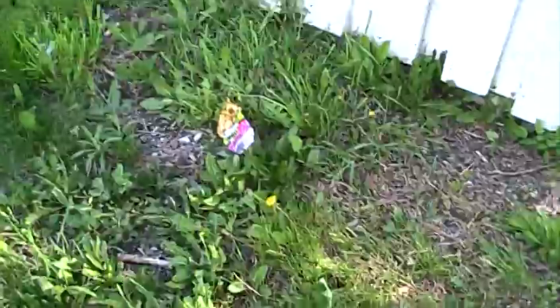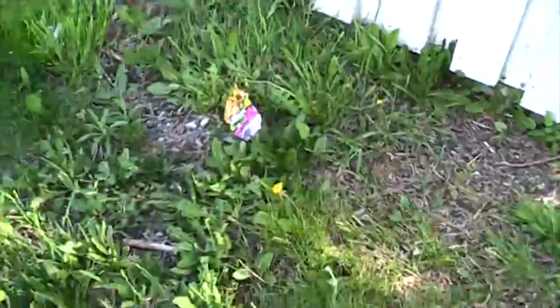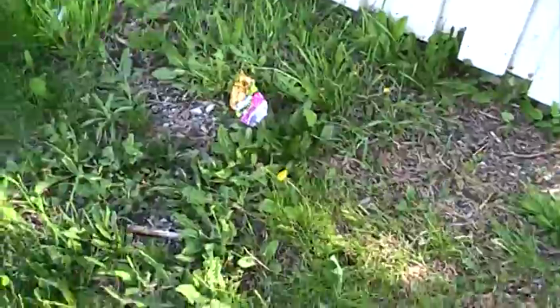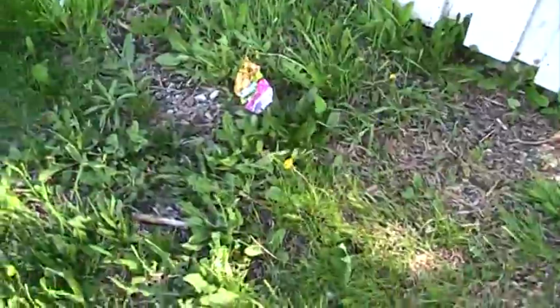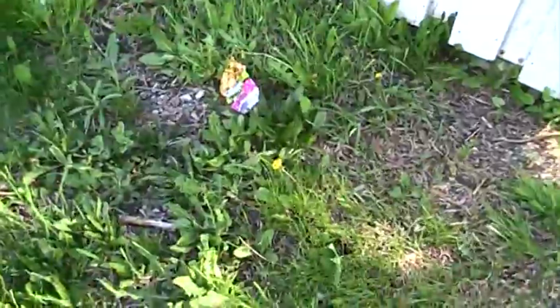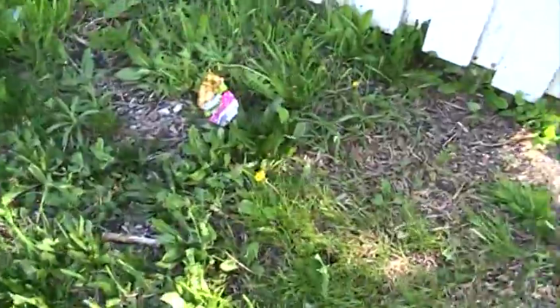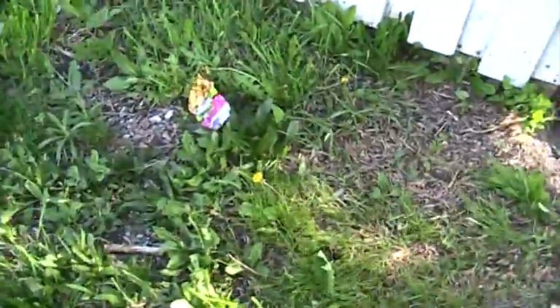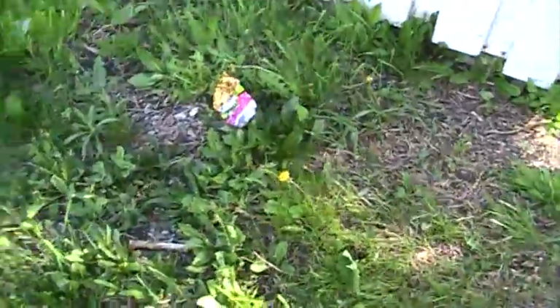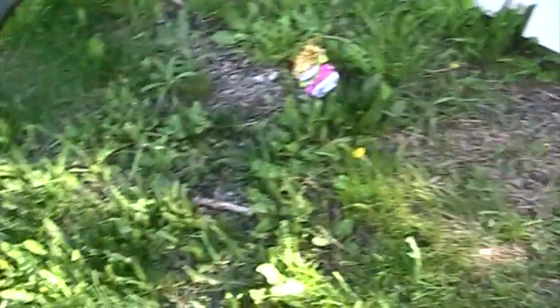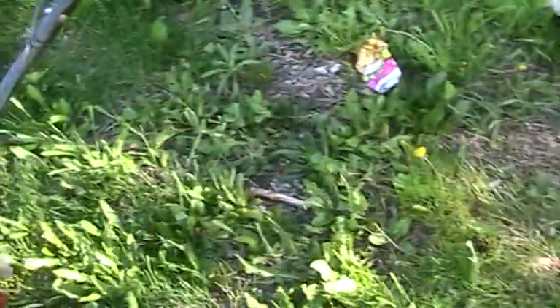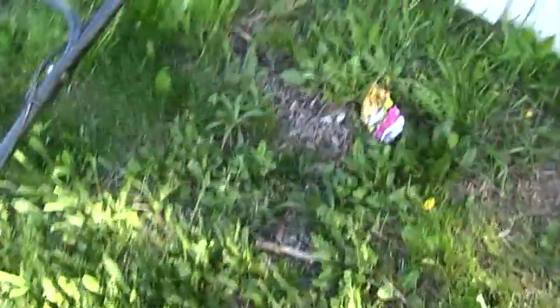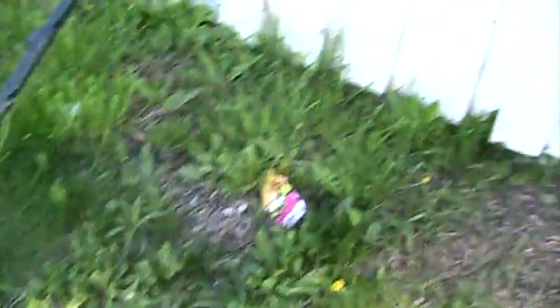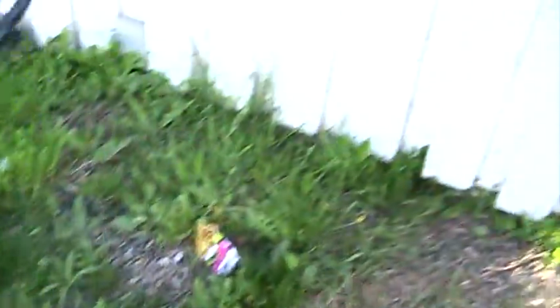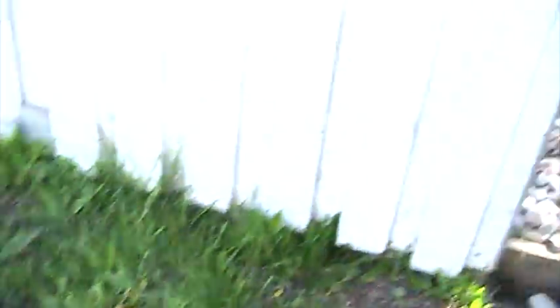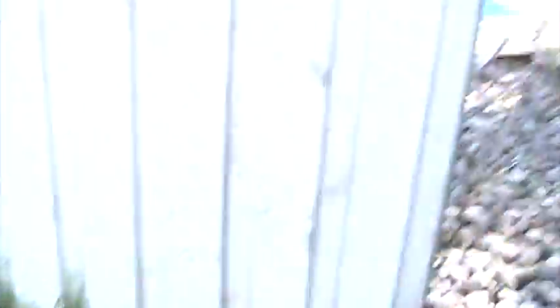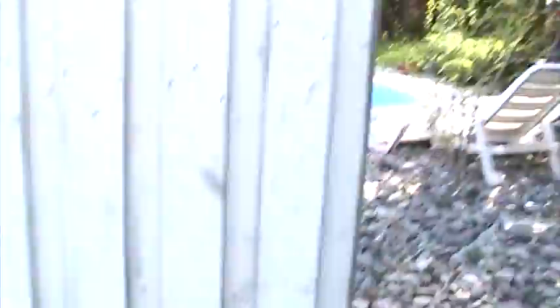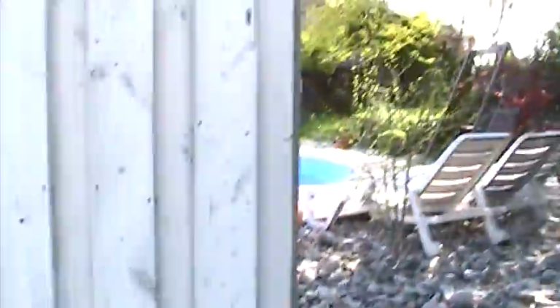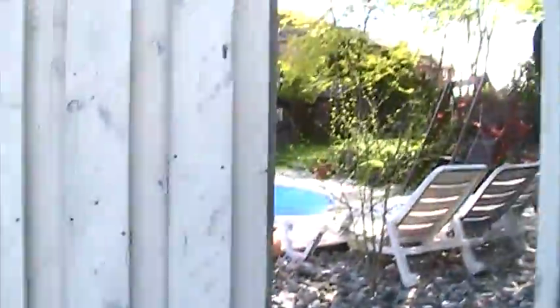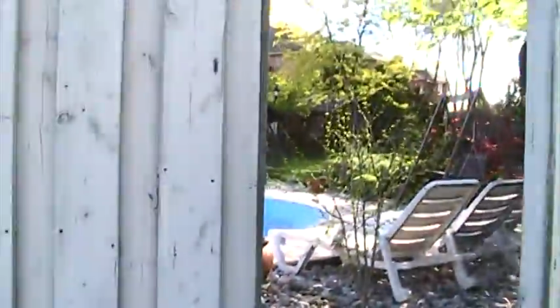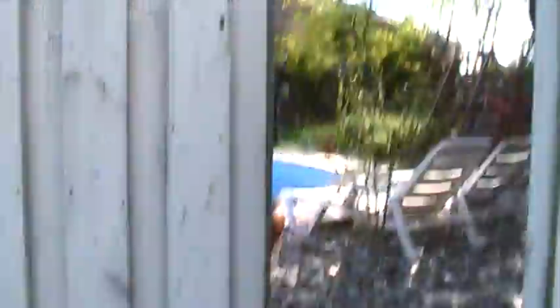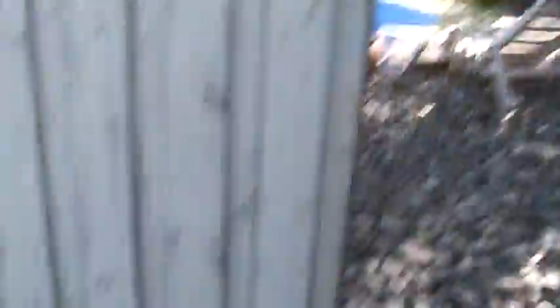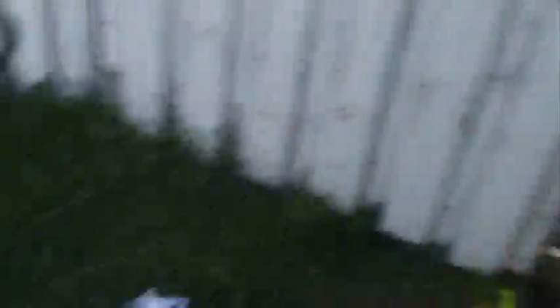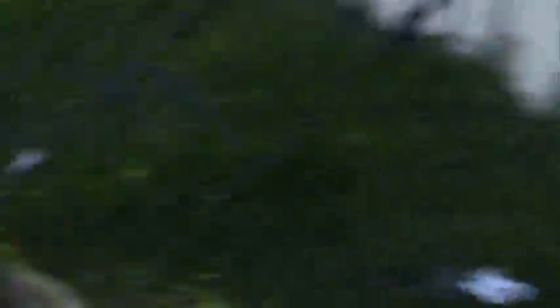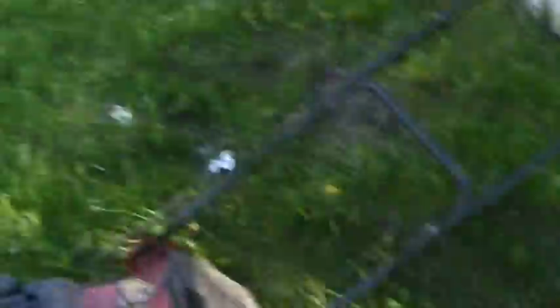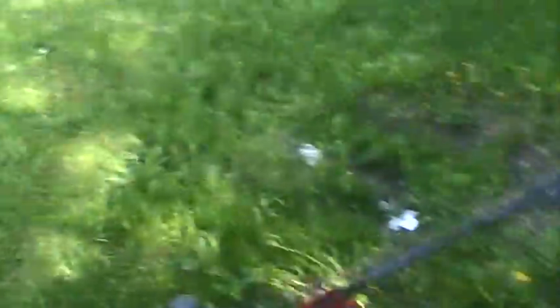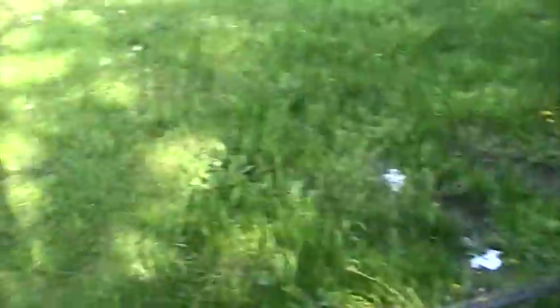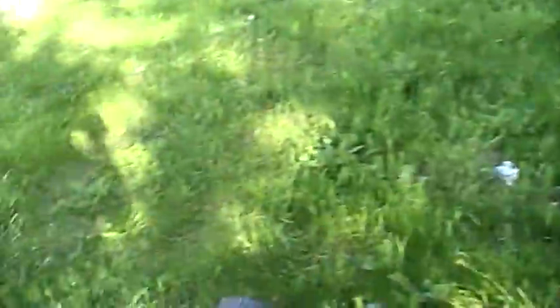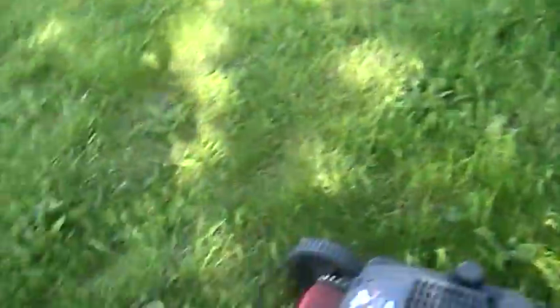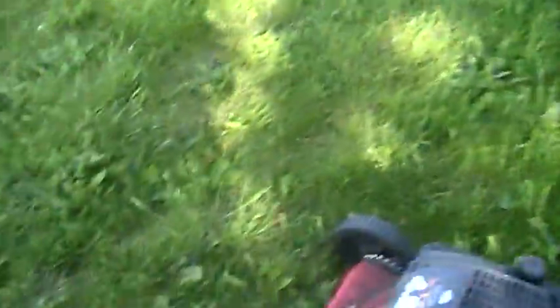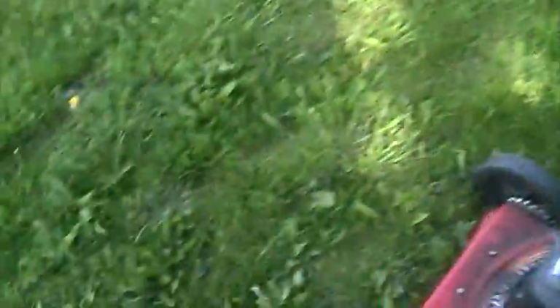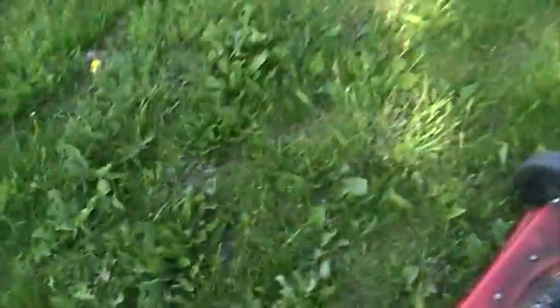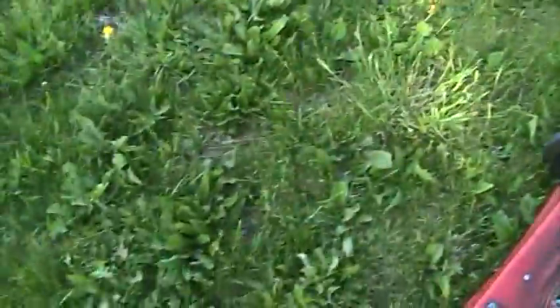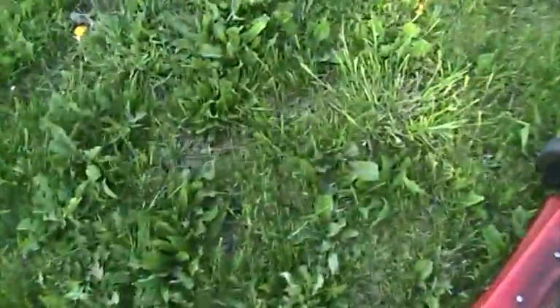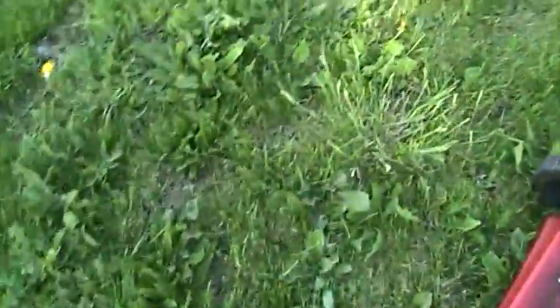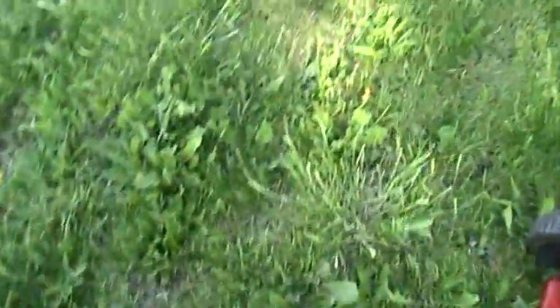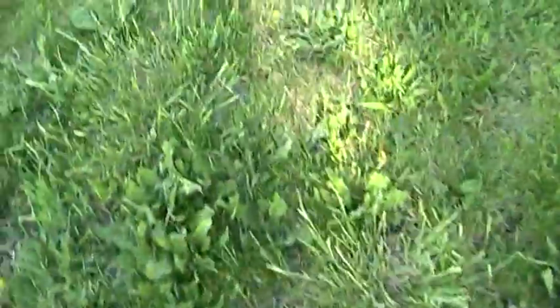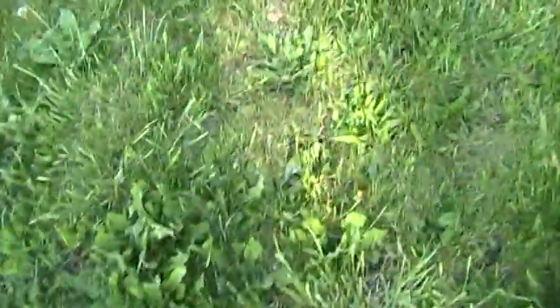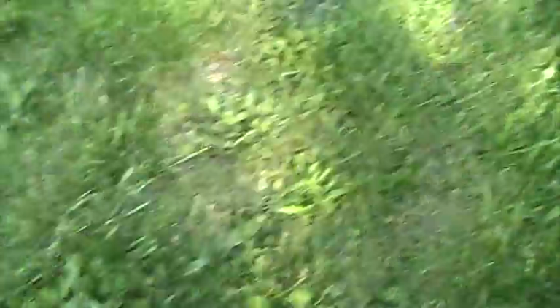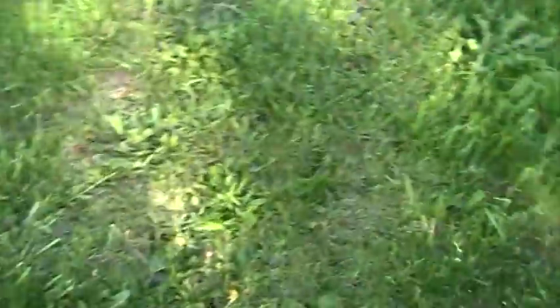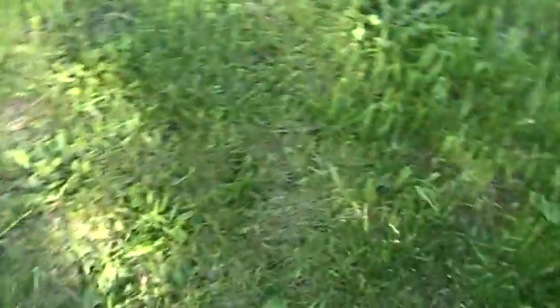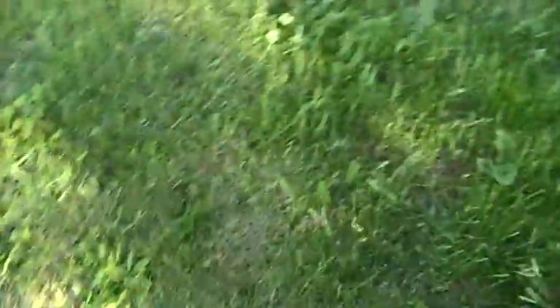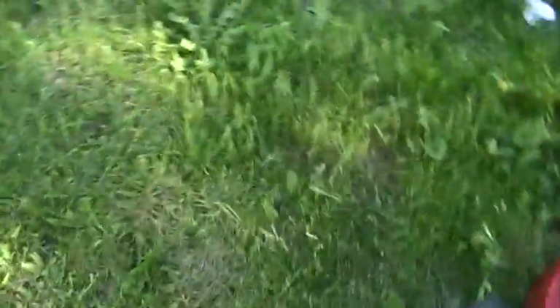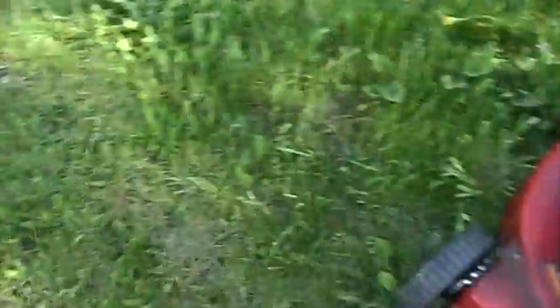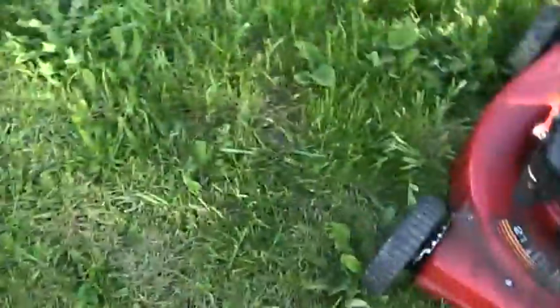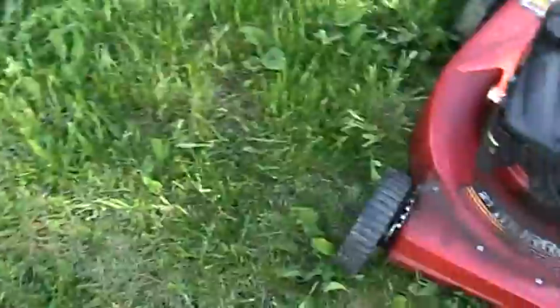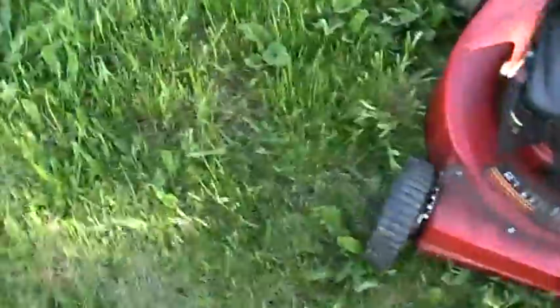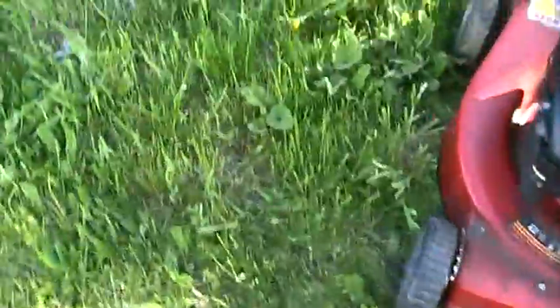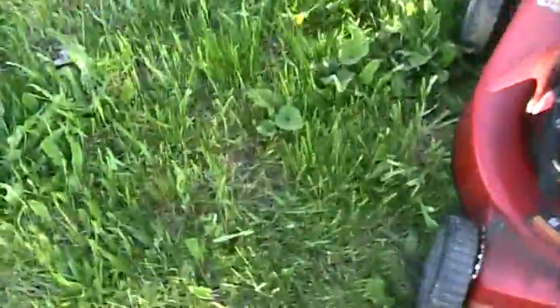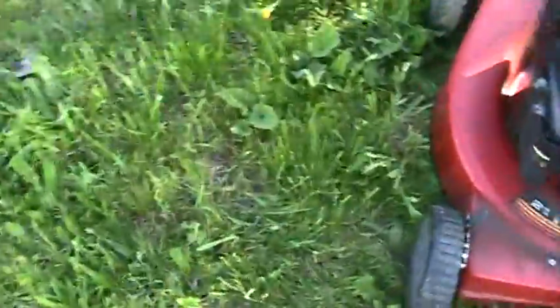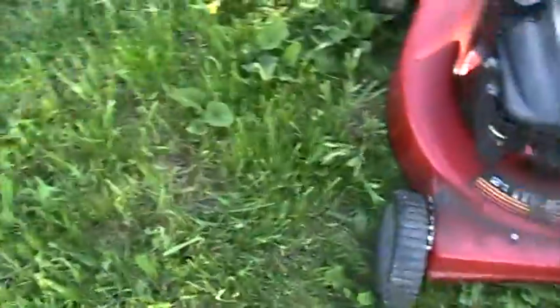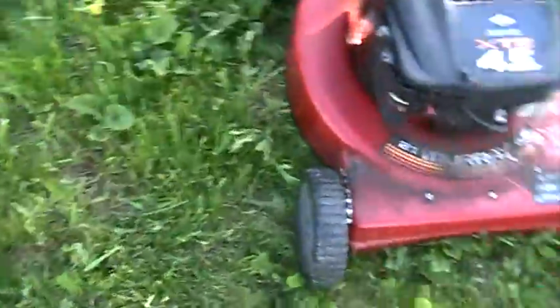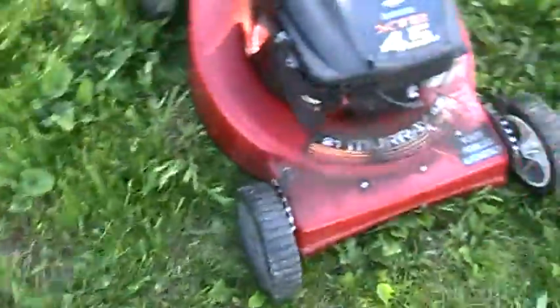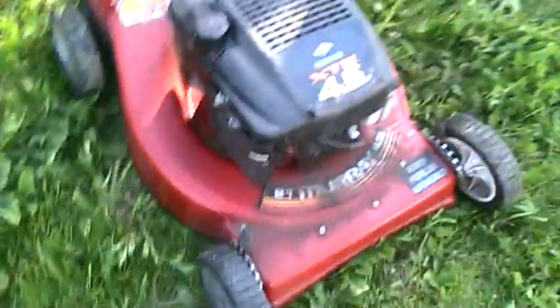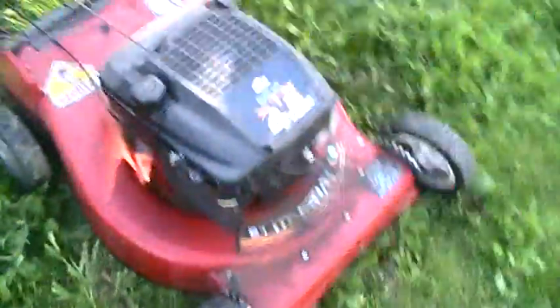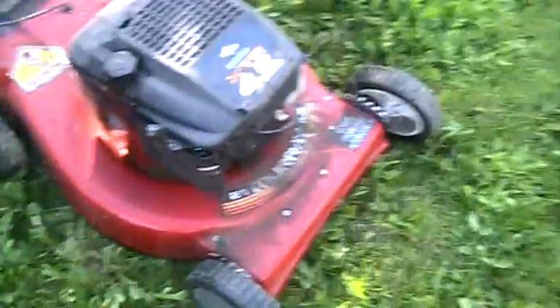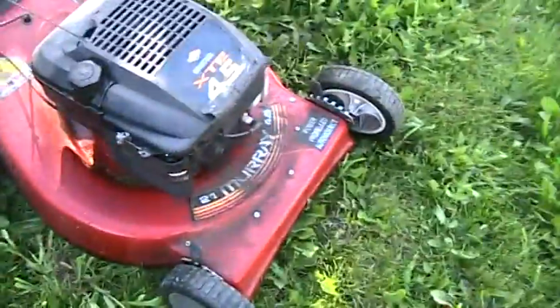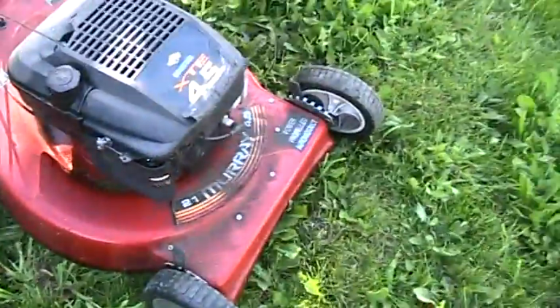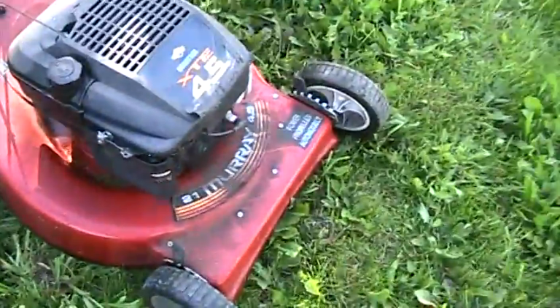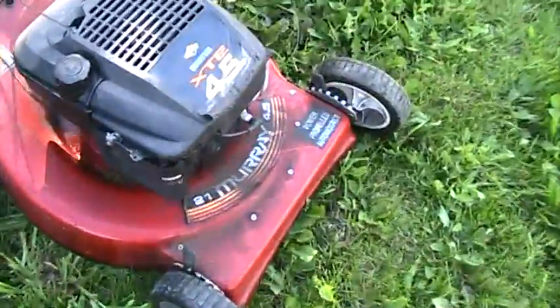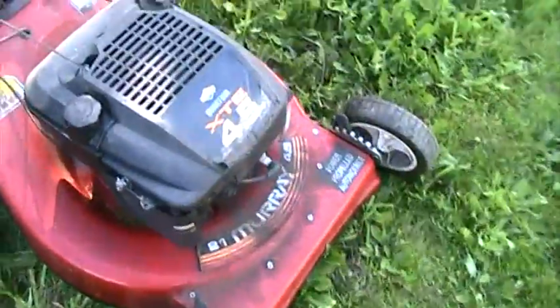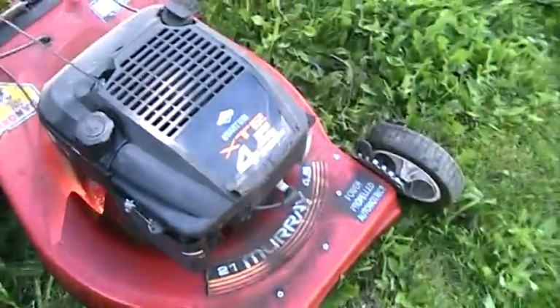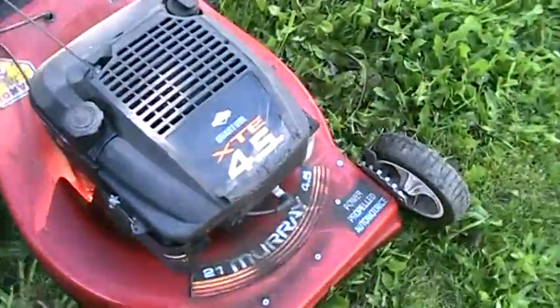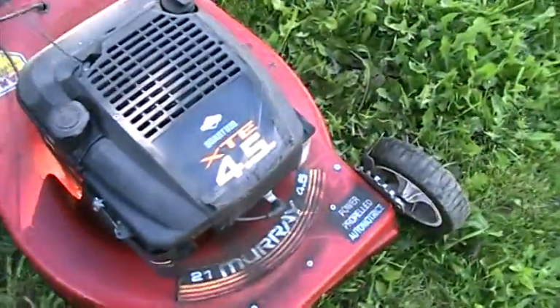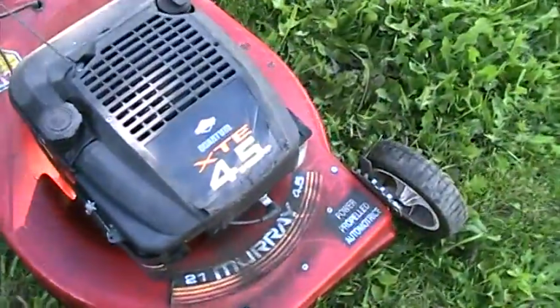Hey guys, back again on my neighbor's just in the back field, cutting the grass back here, and we're using a different lawnmower.